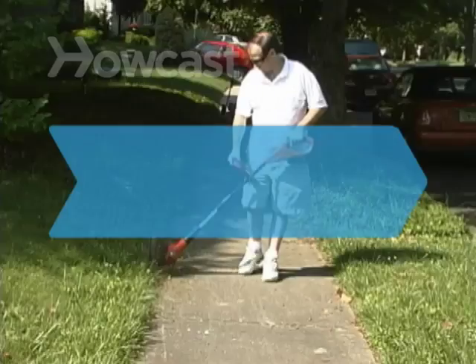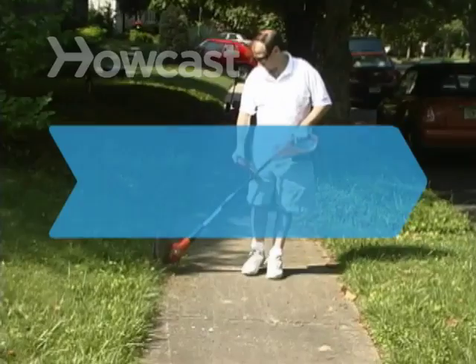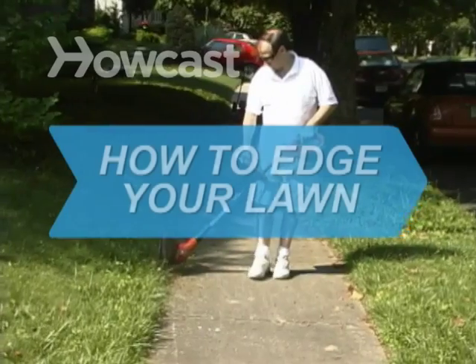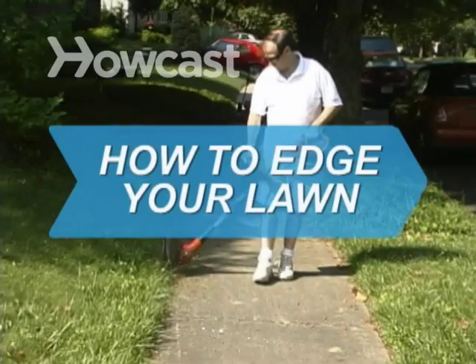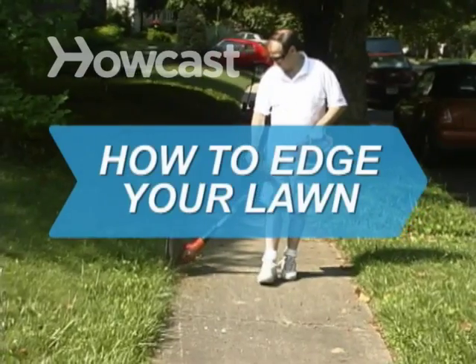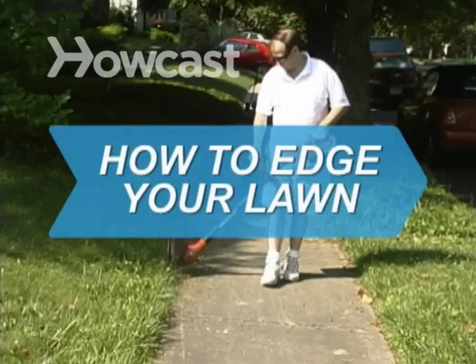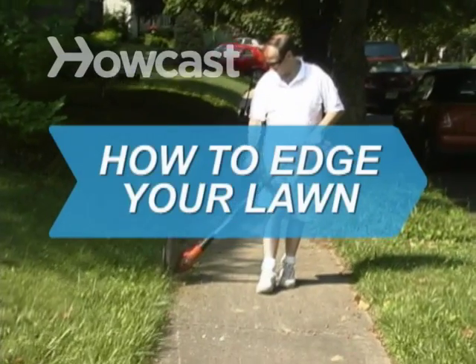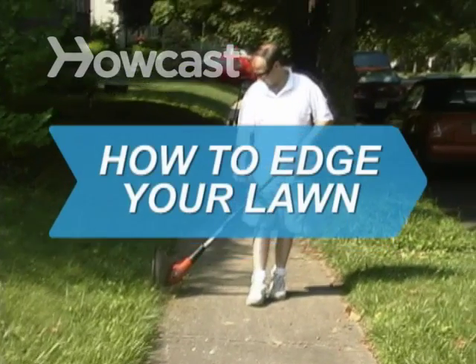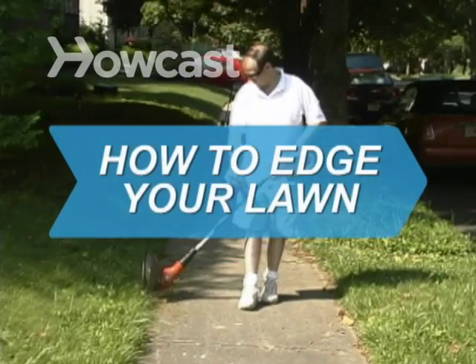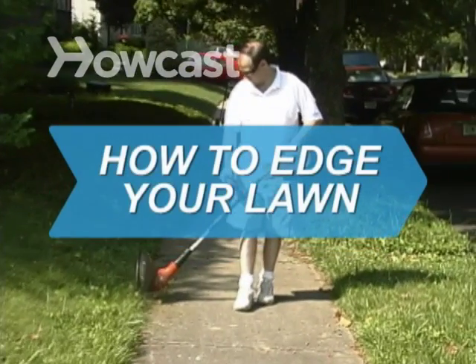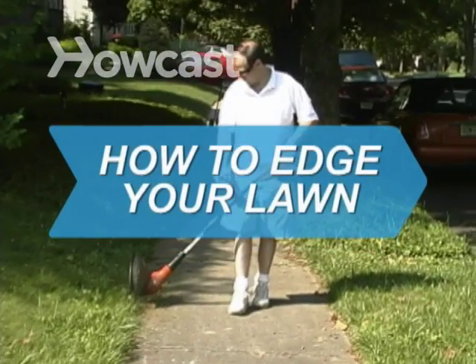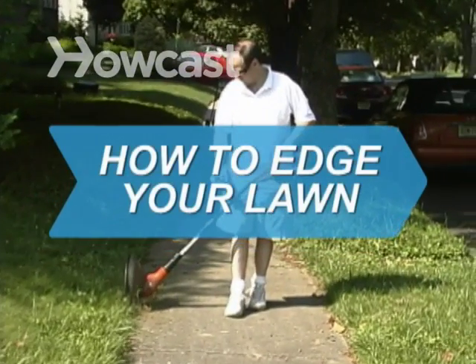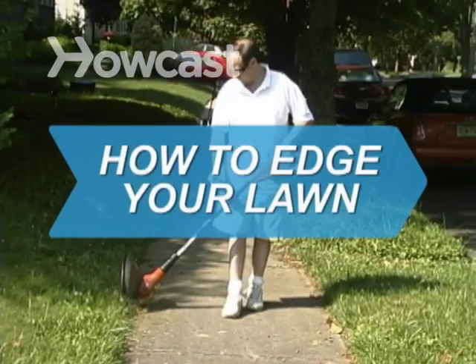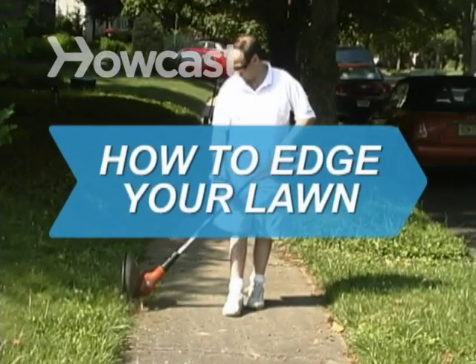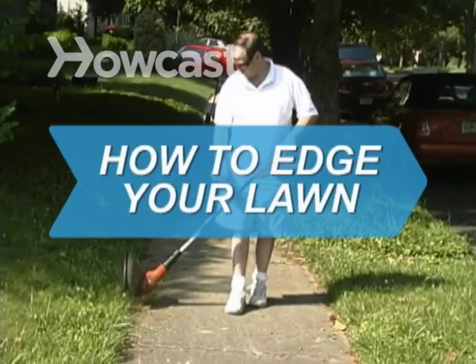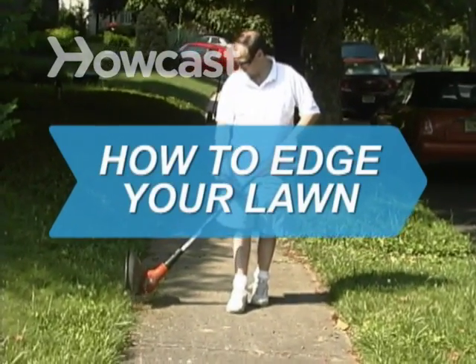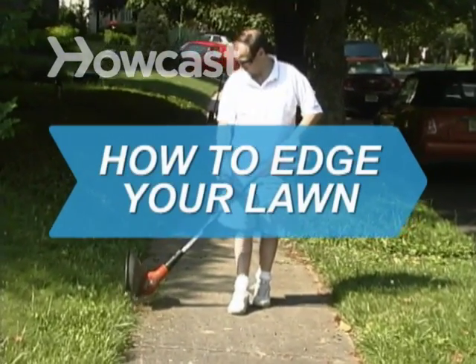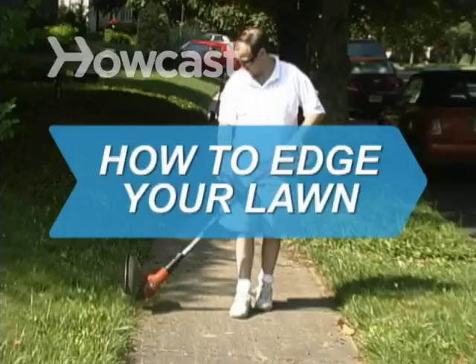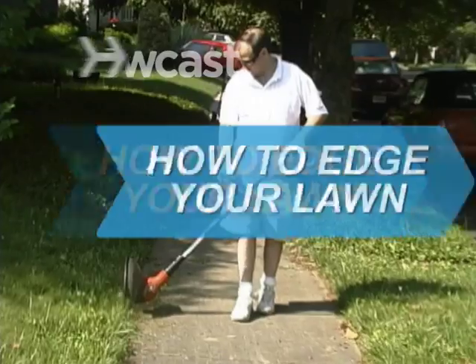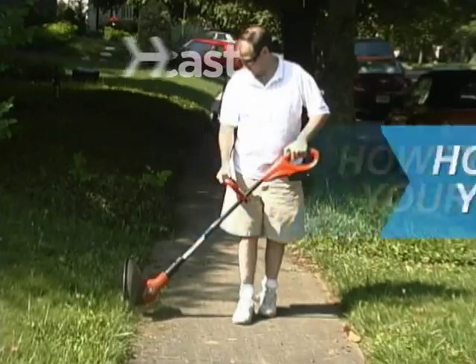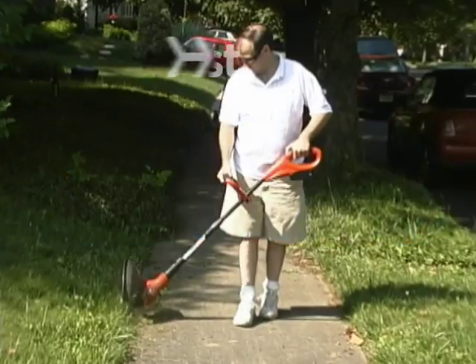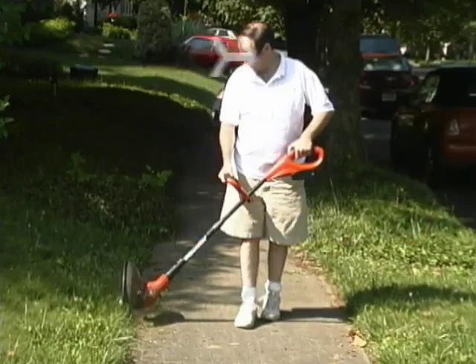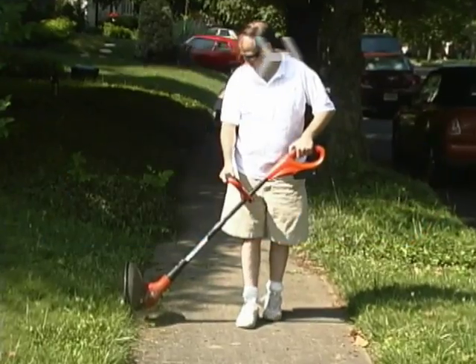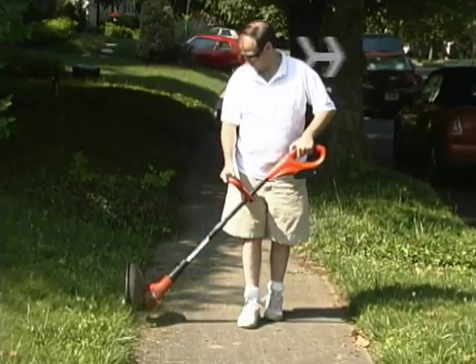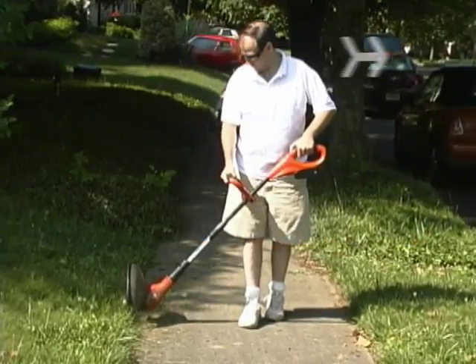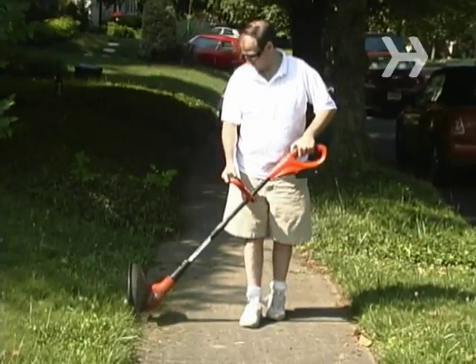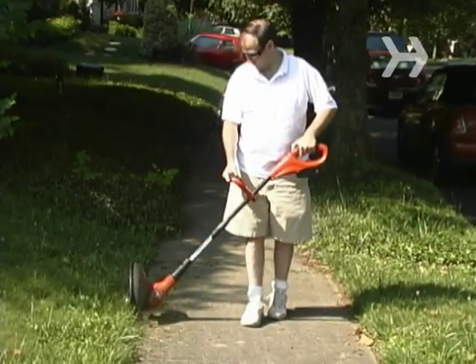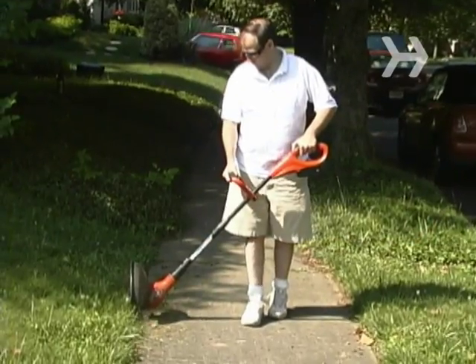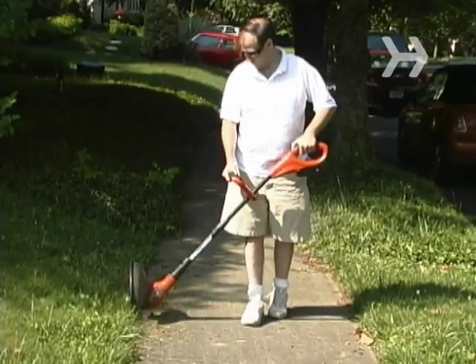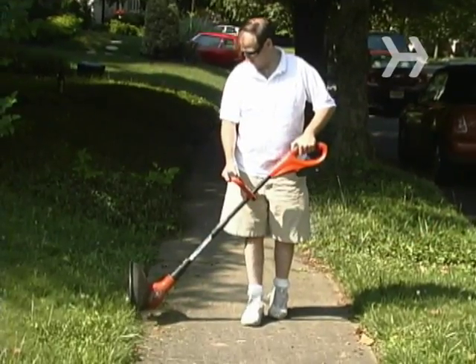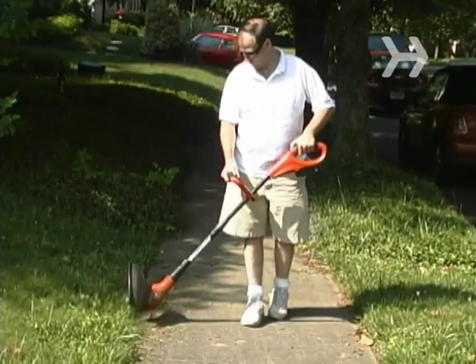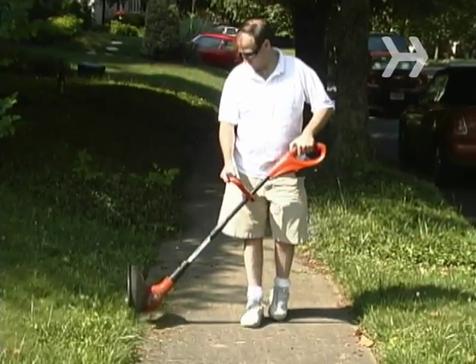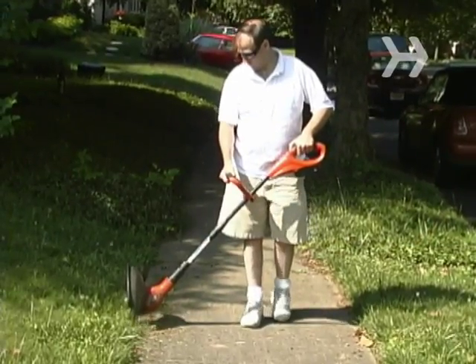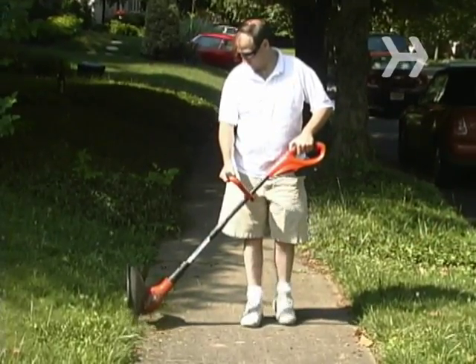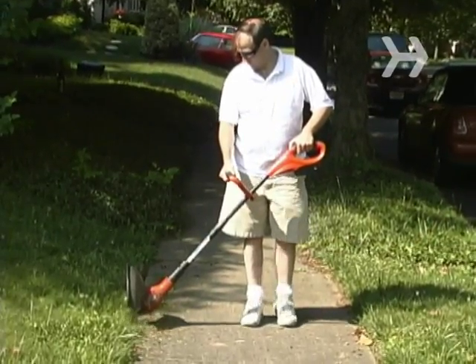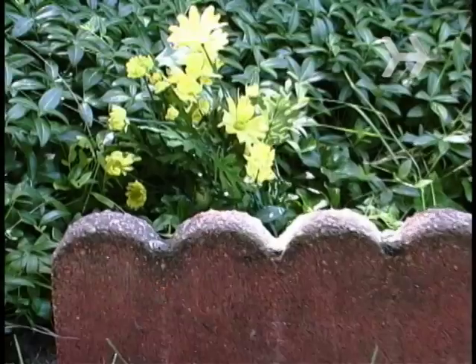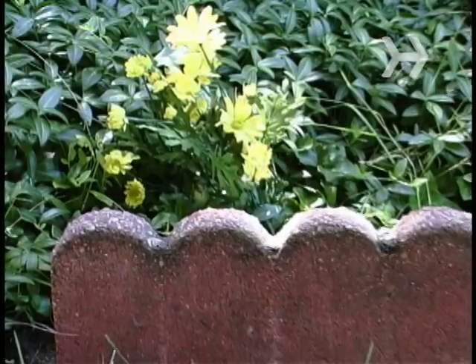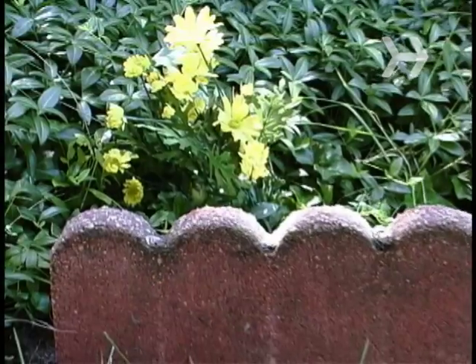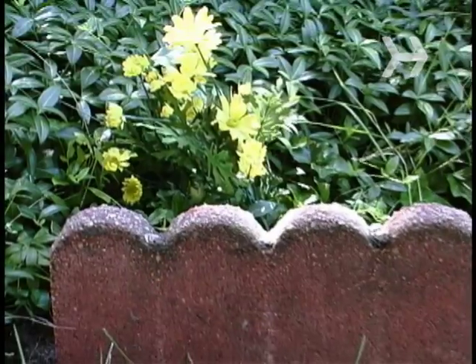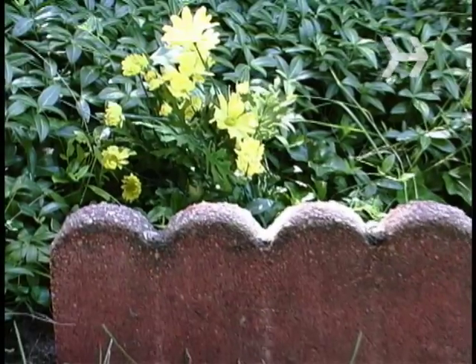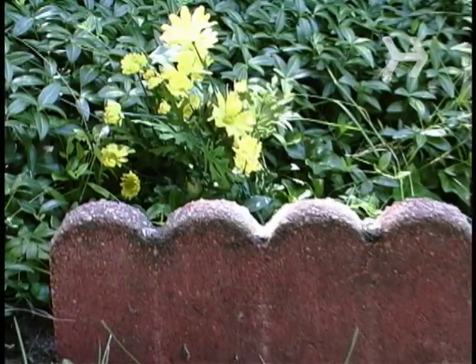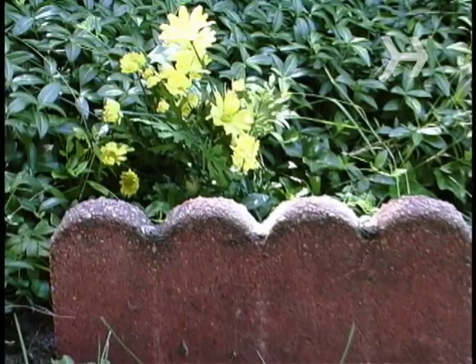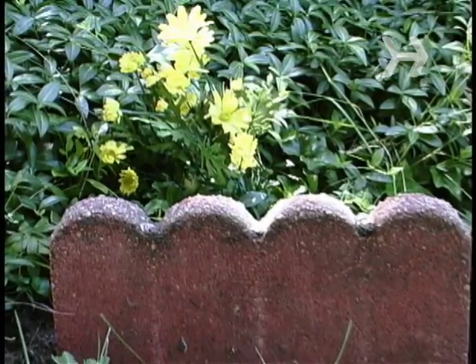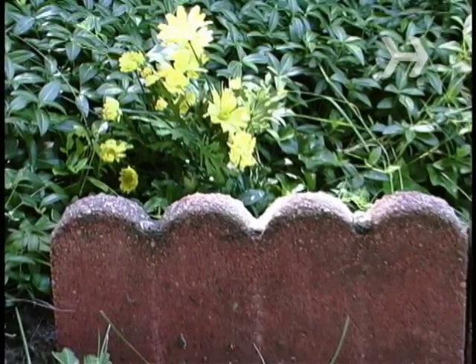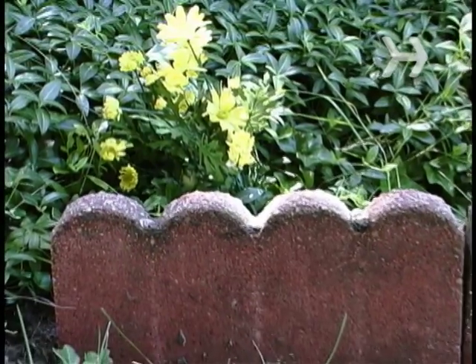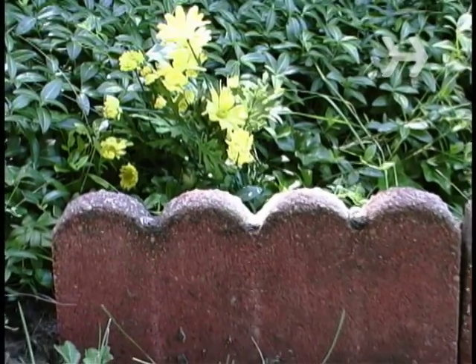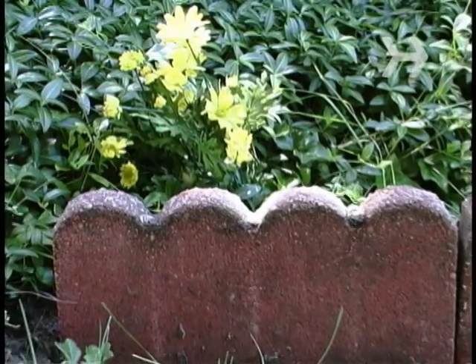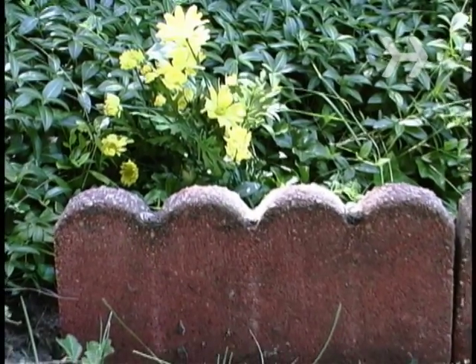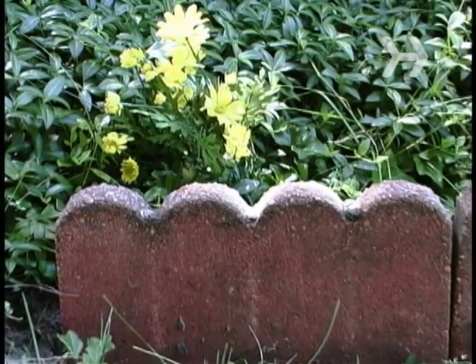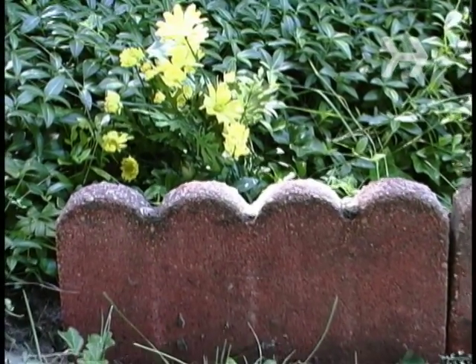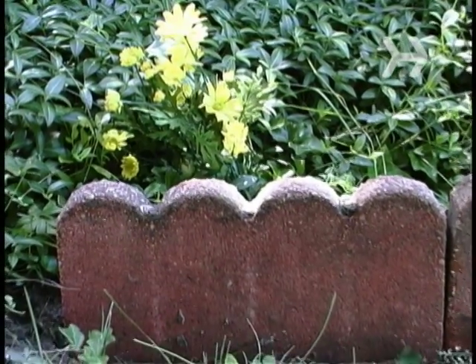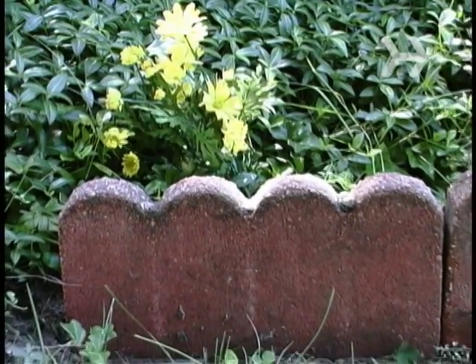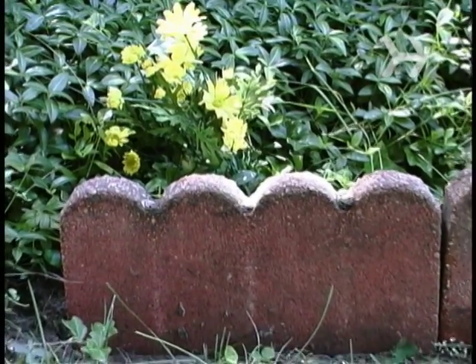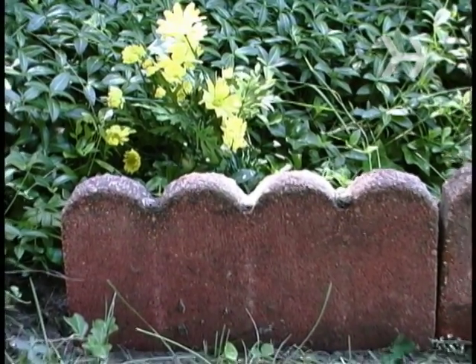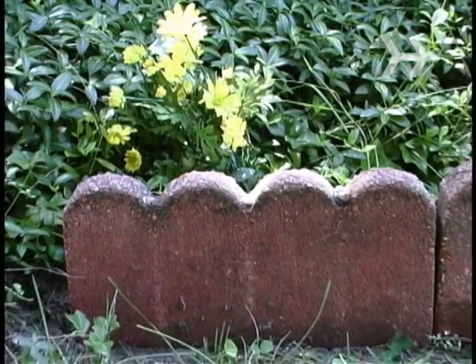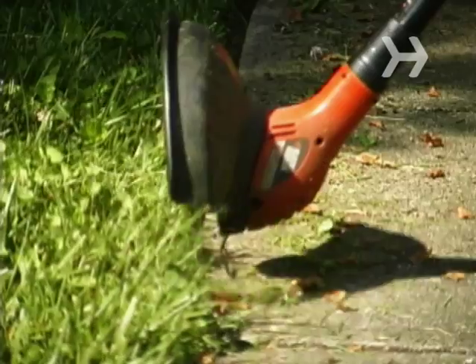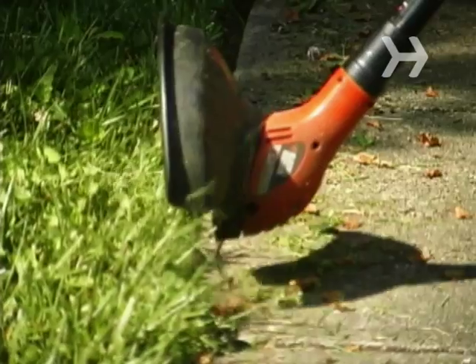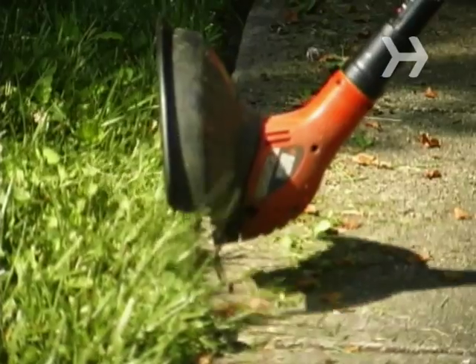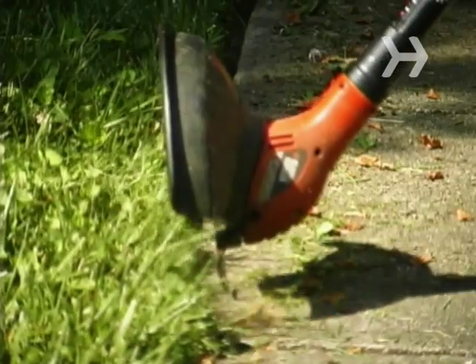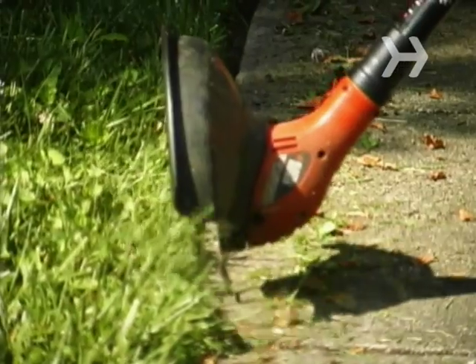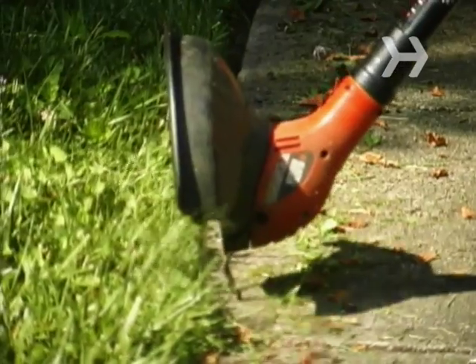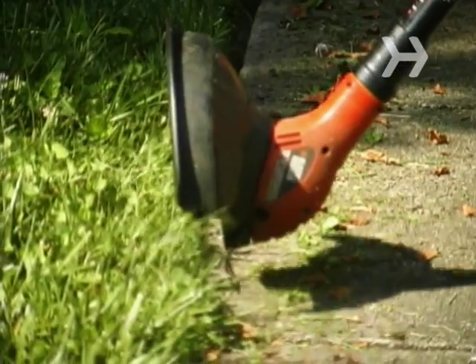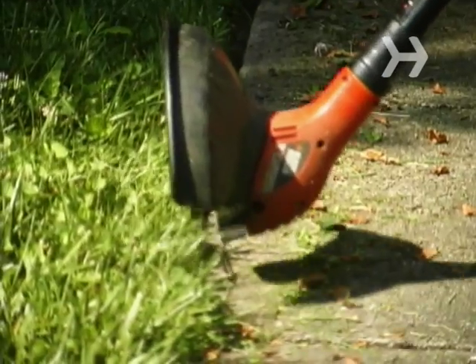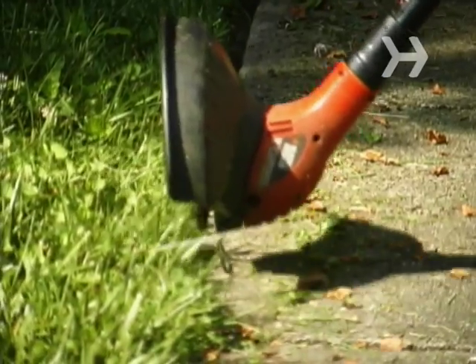How to edge your lawn. Make your lawn look like you have a professional landscaper just by tidying up the edges.